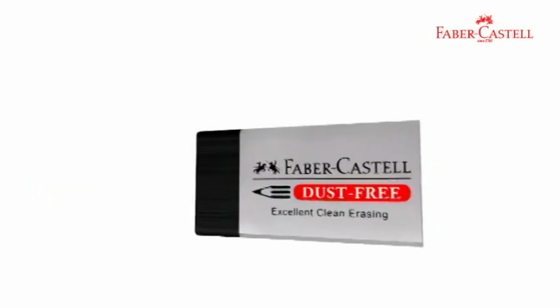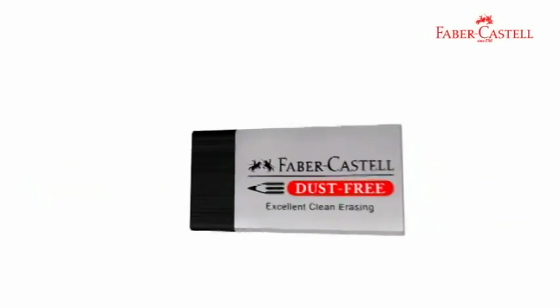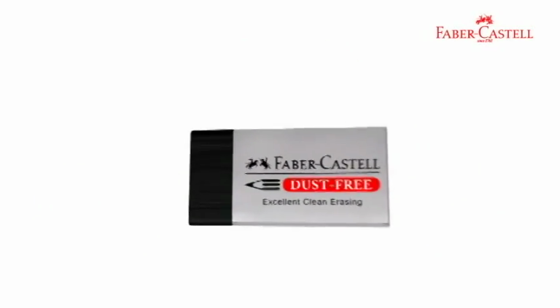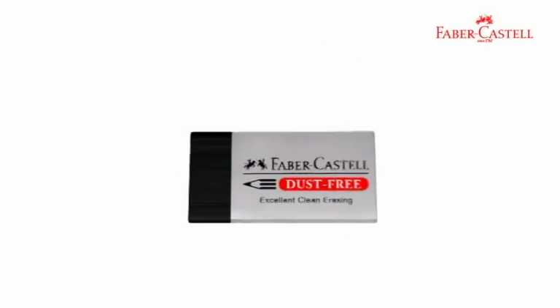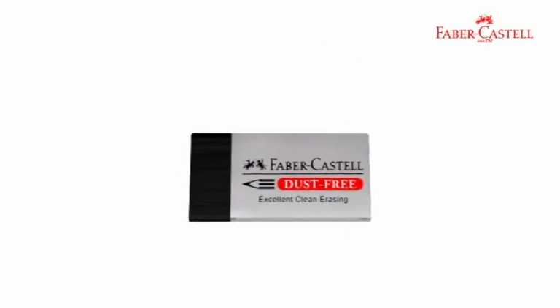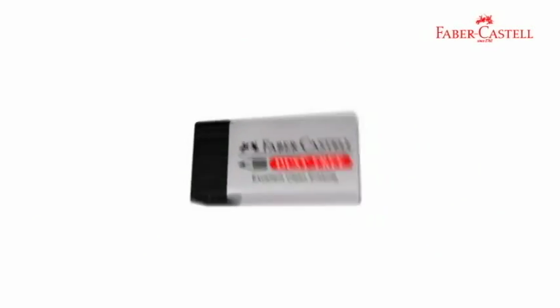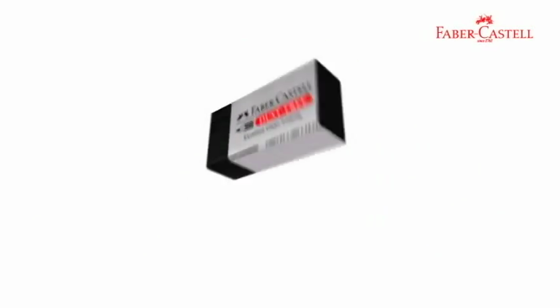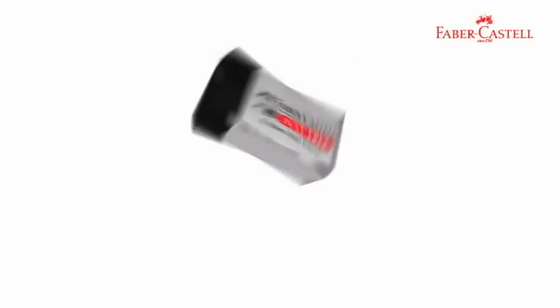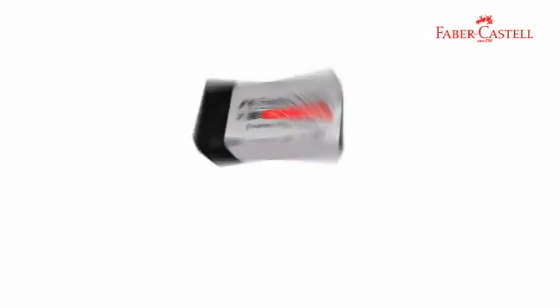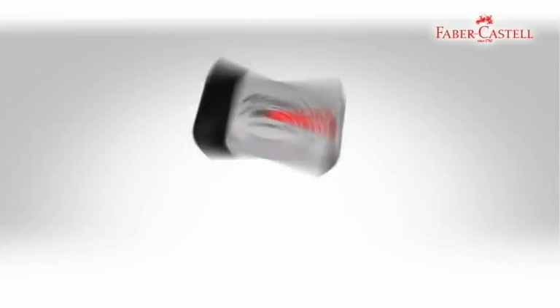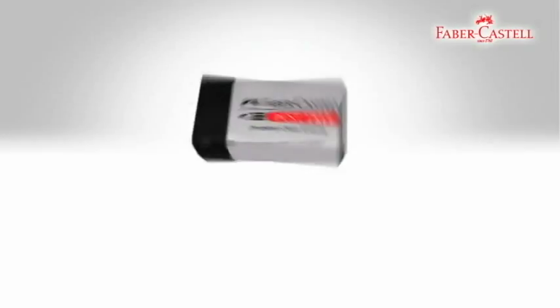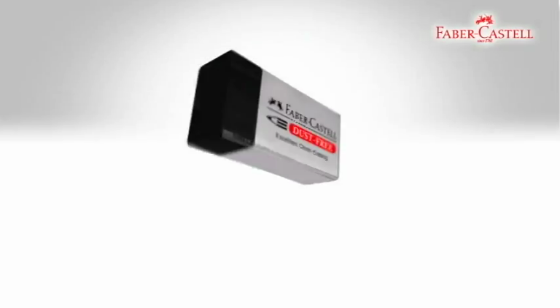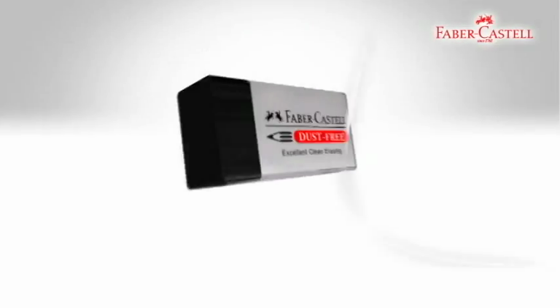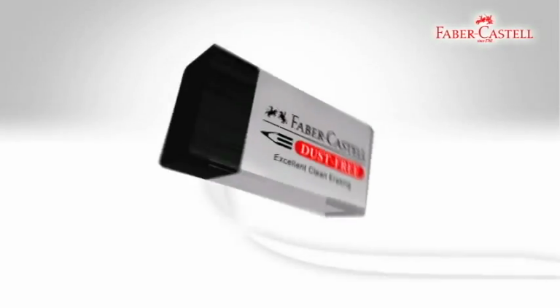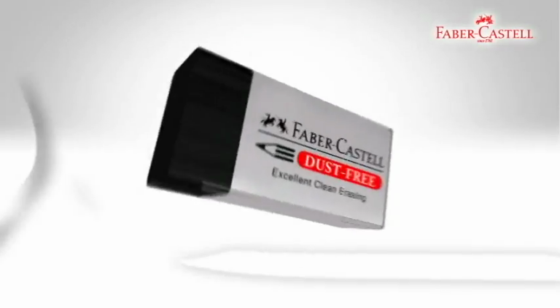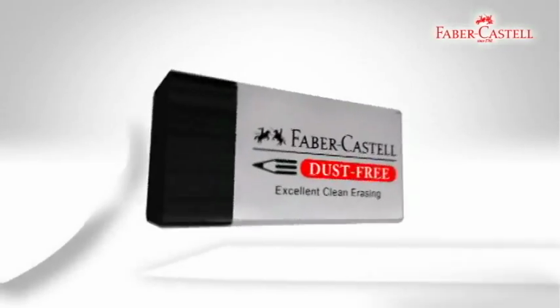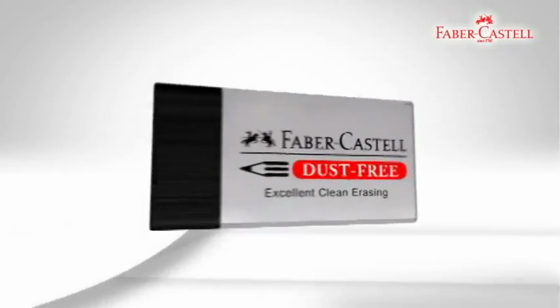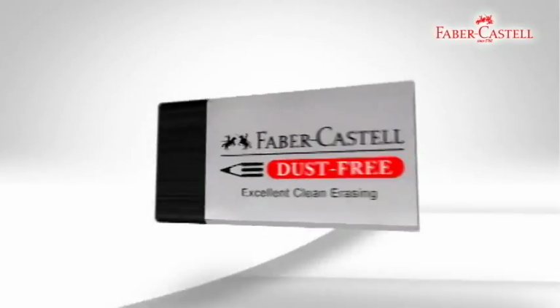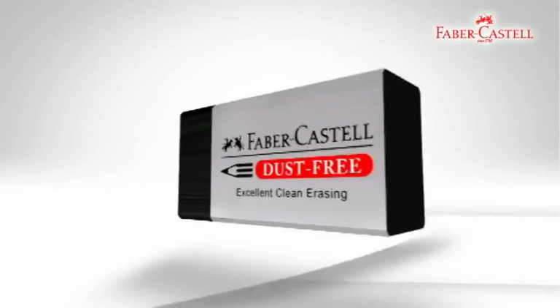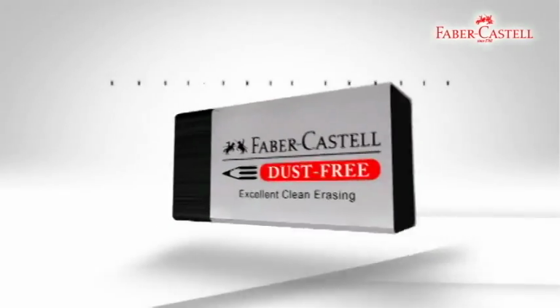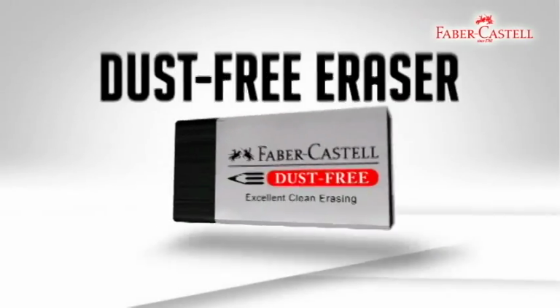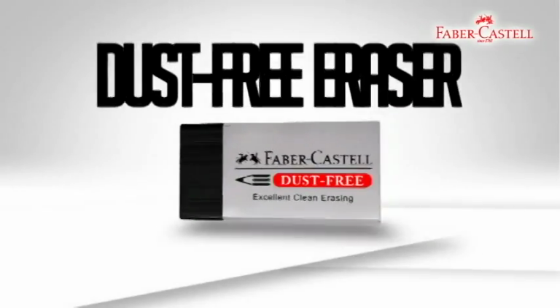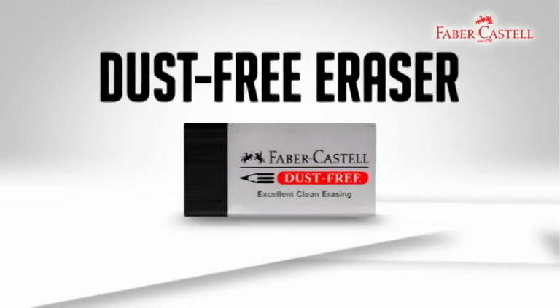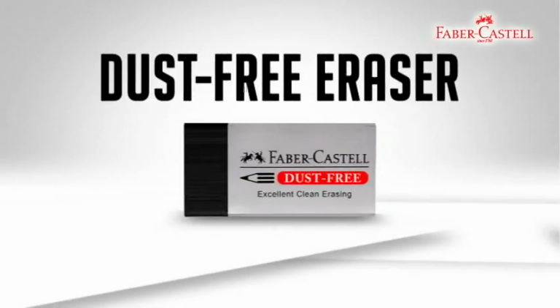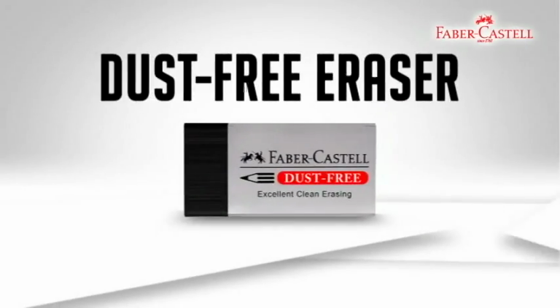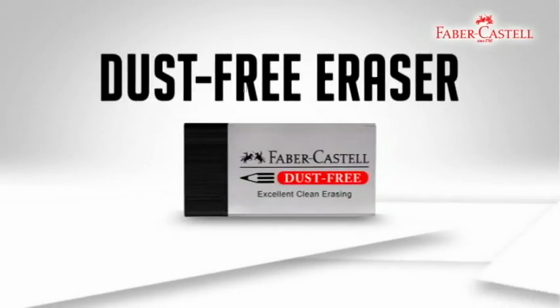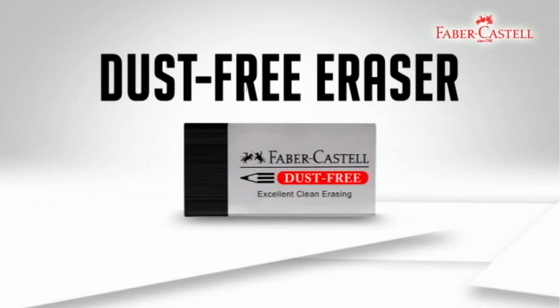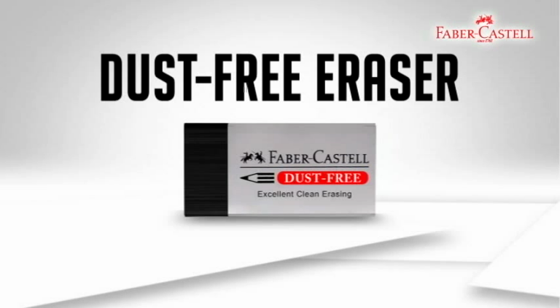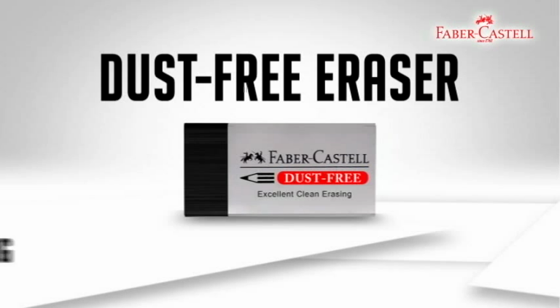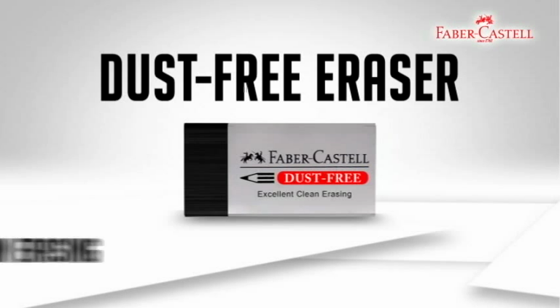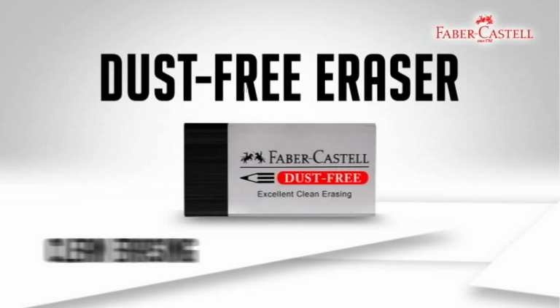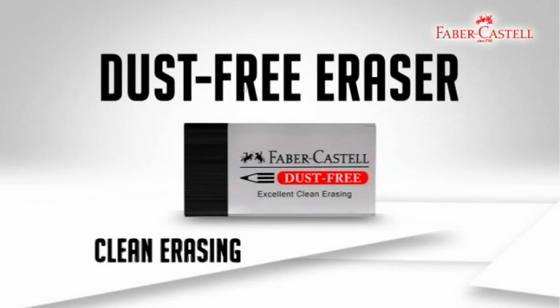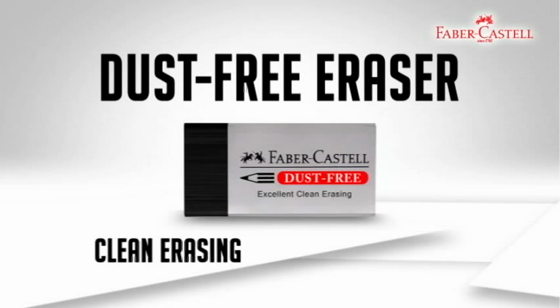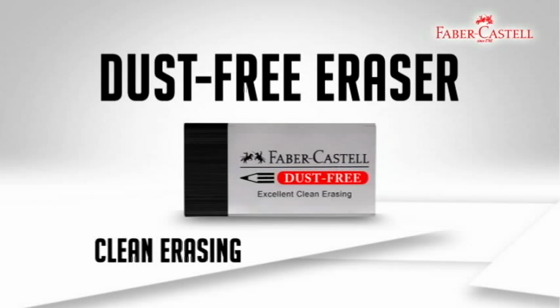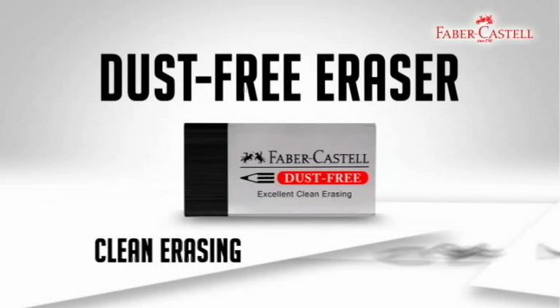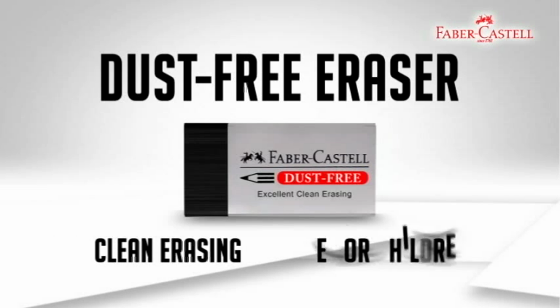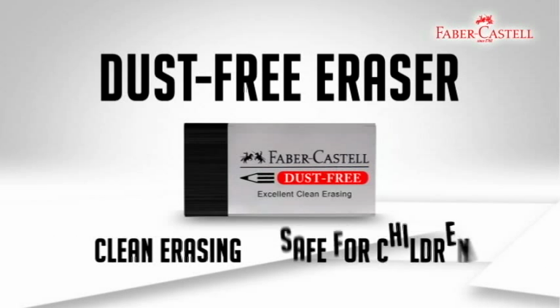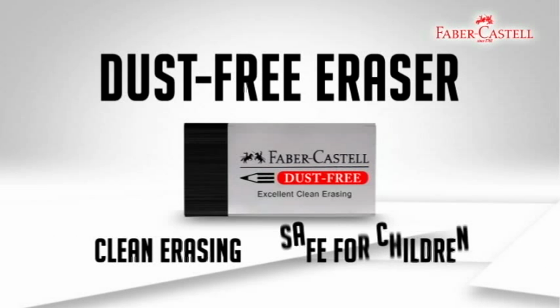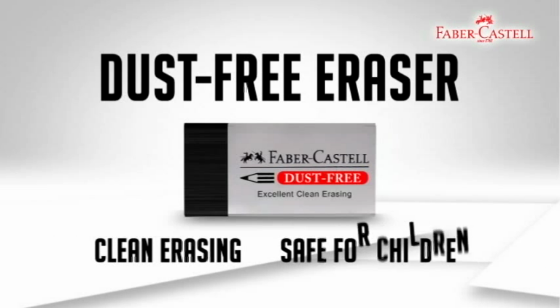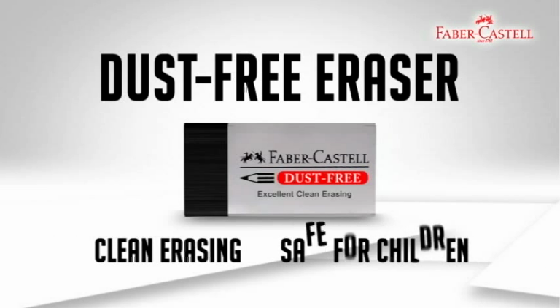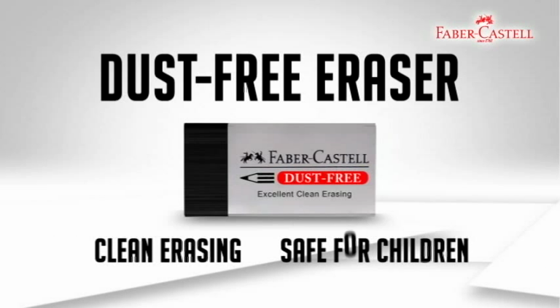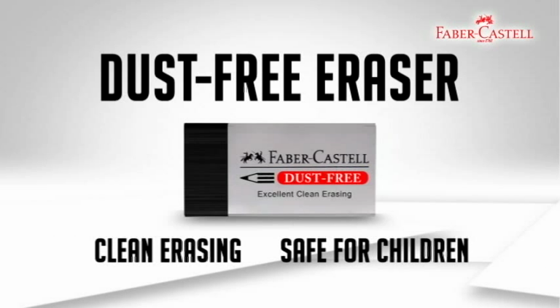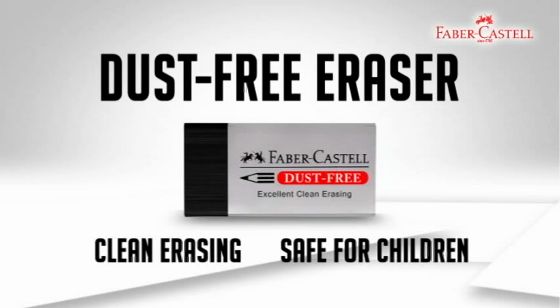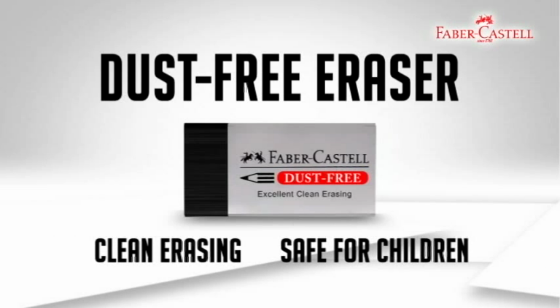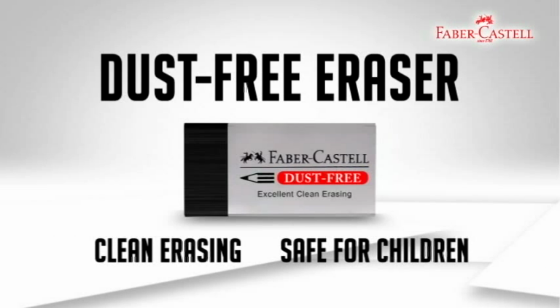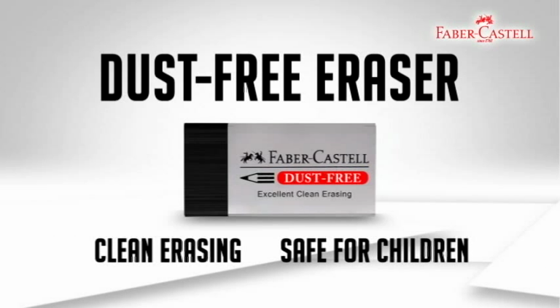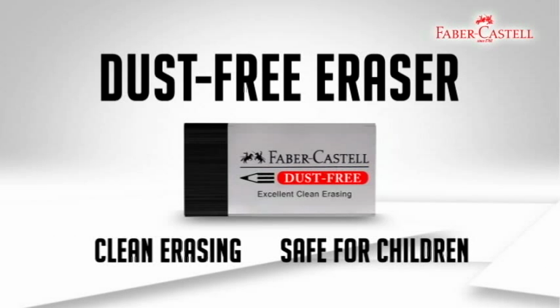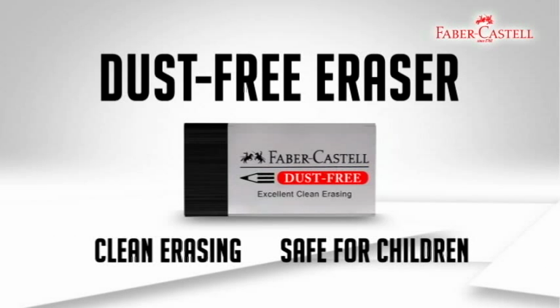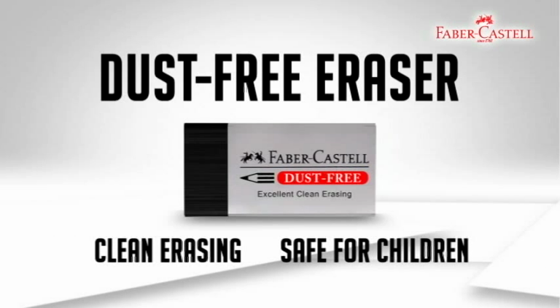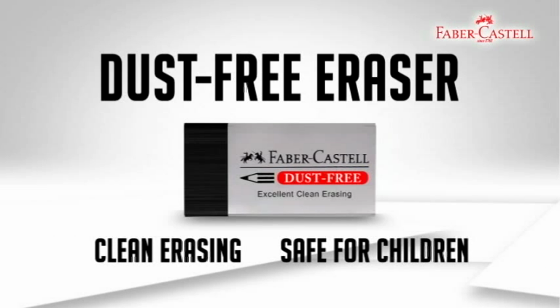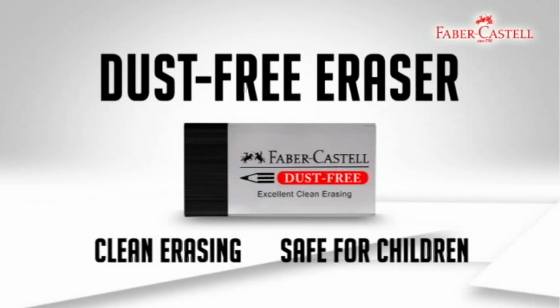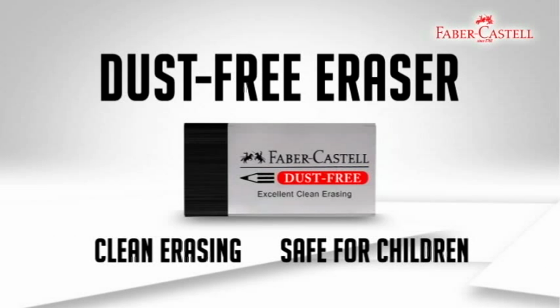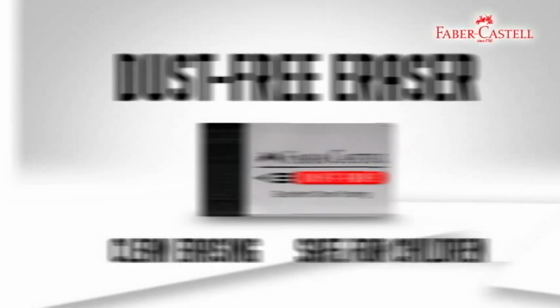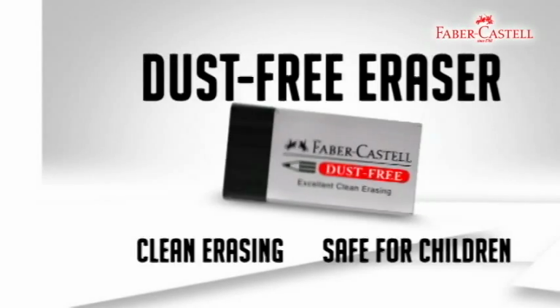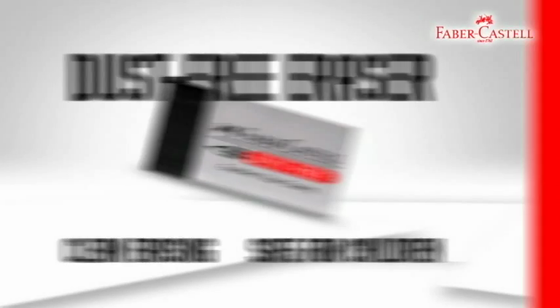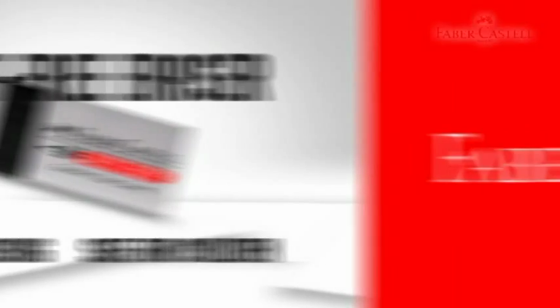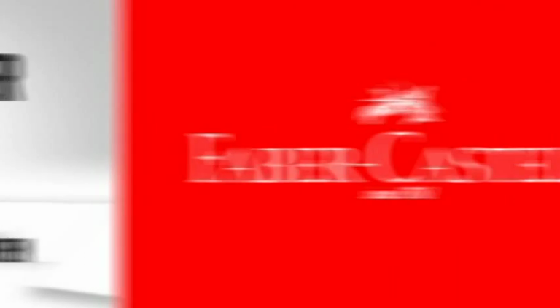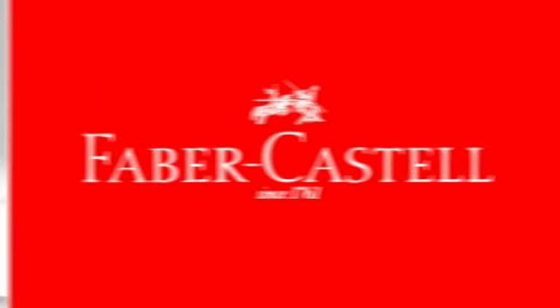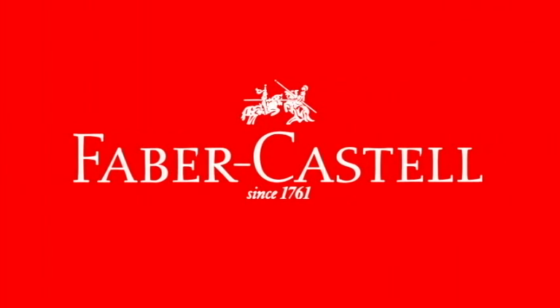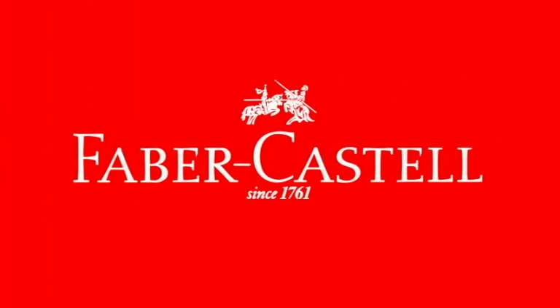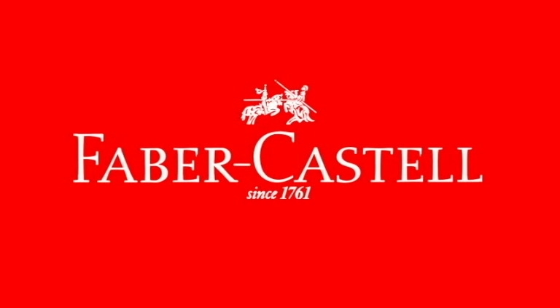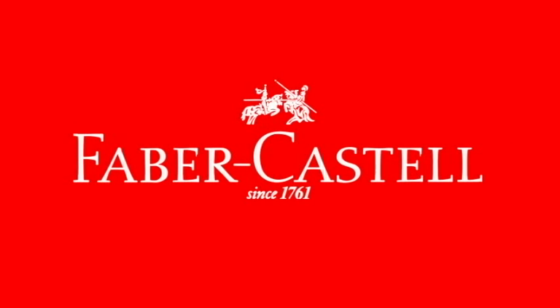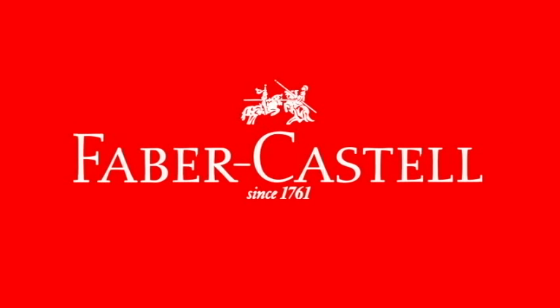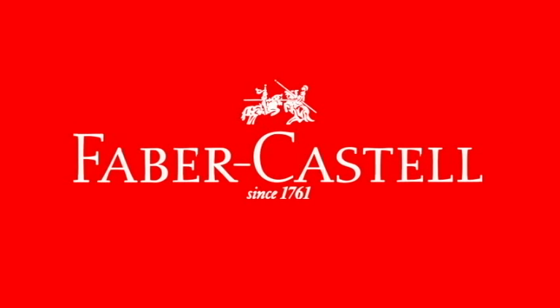The new Dustfy Eraser, for clean erasing, safe for children. From Faber-Castell.